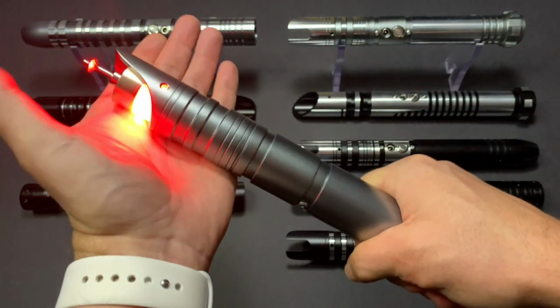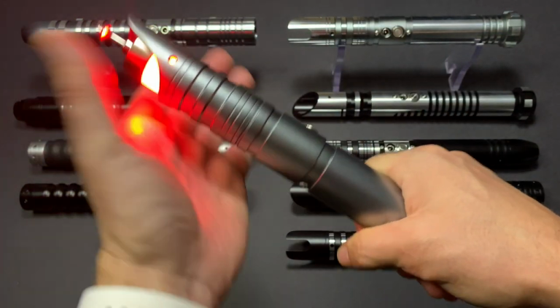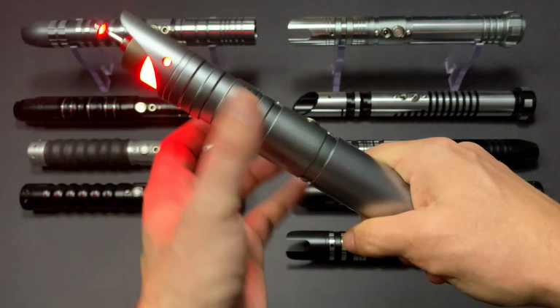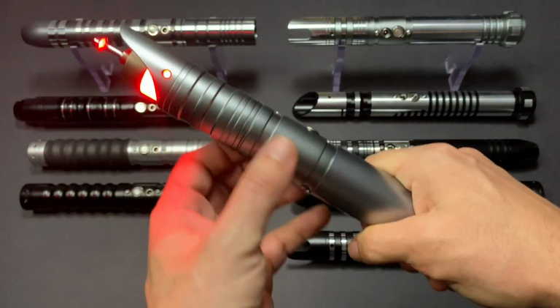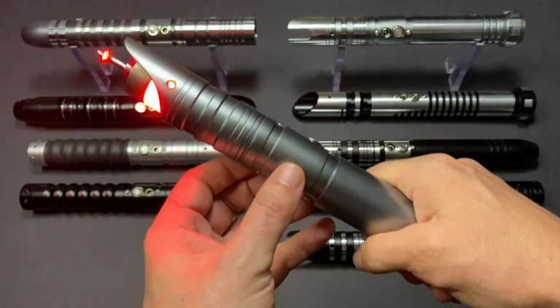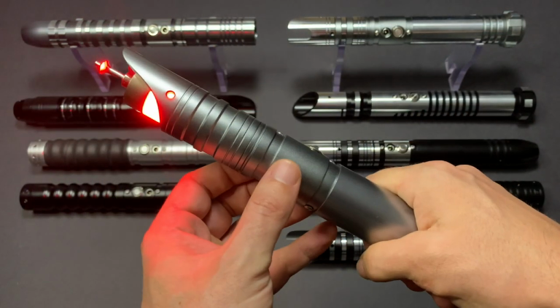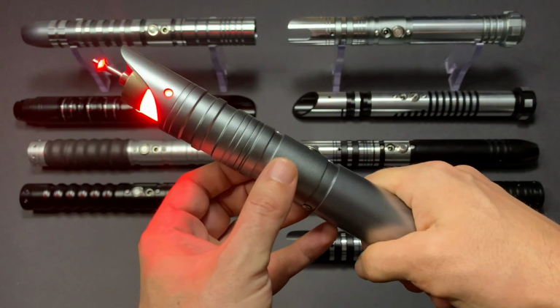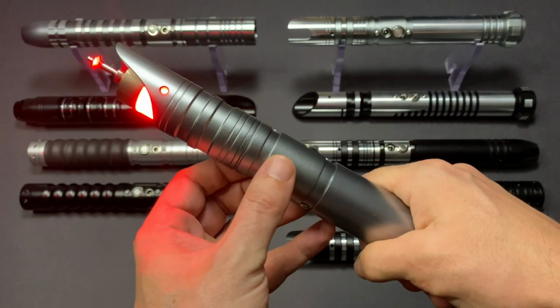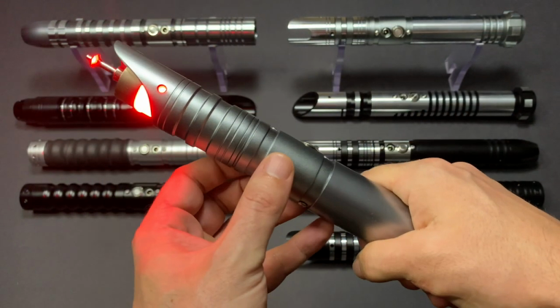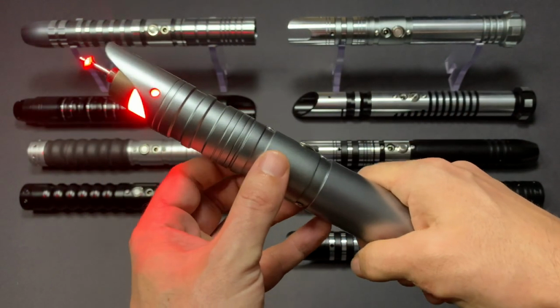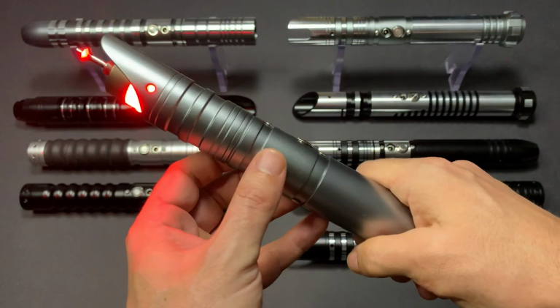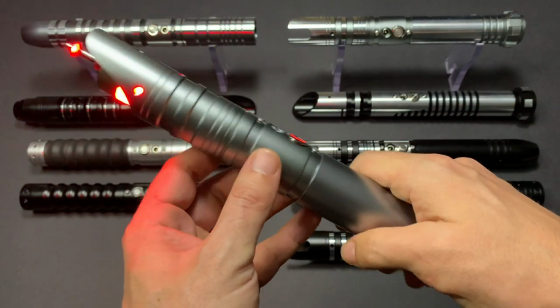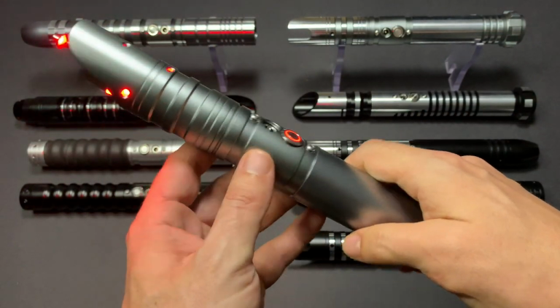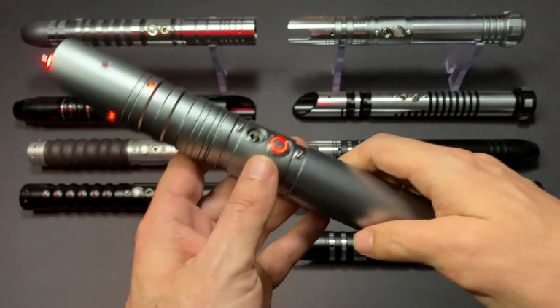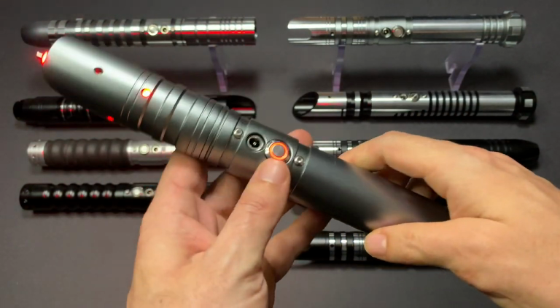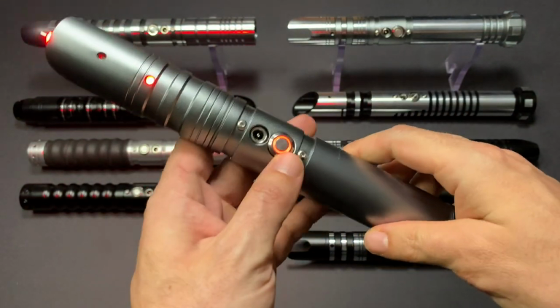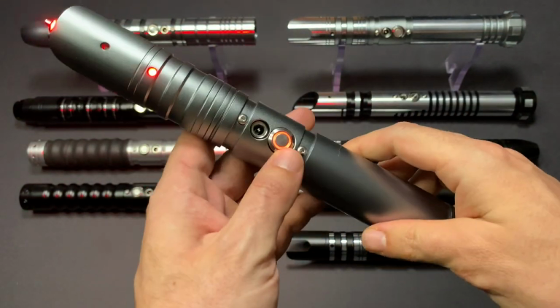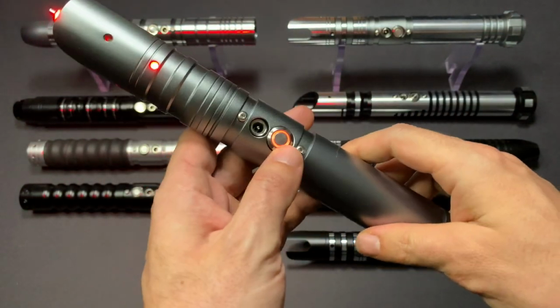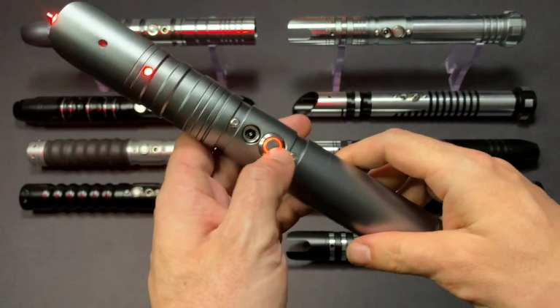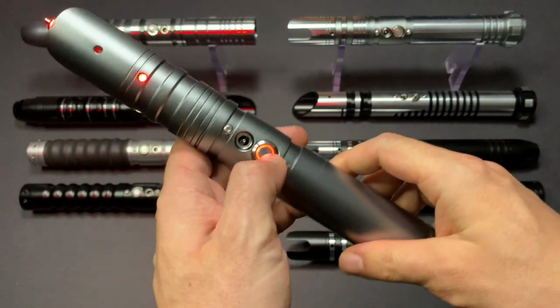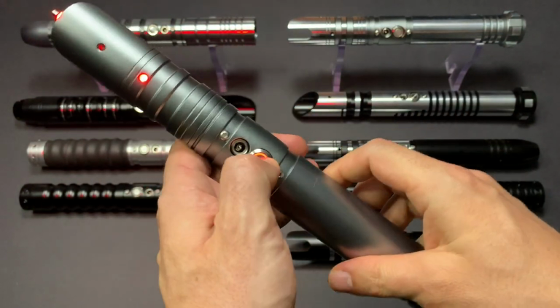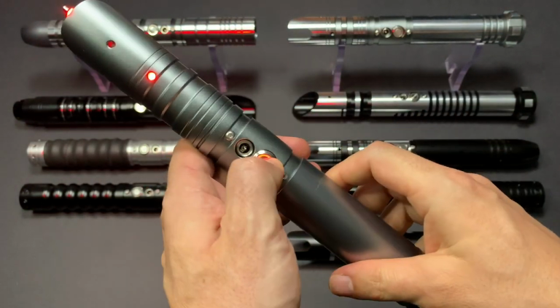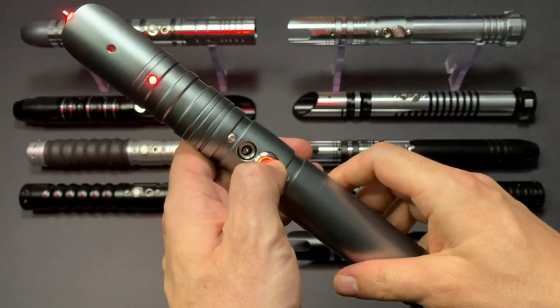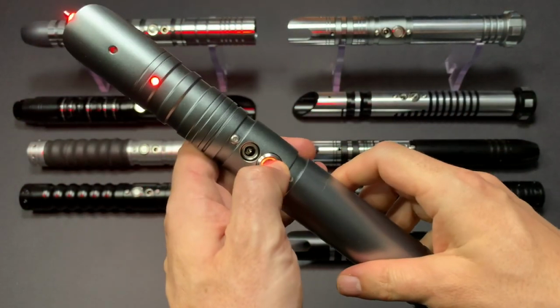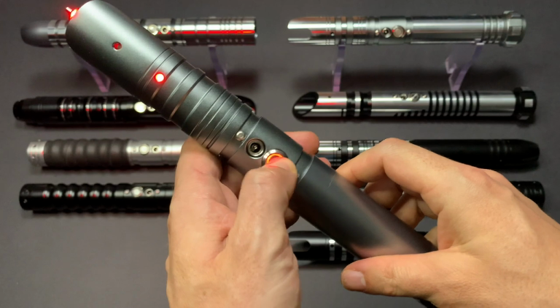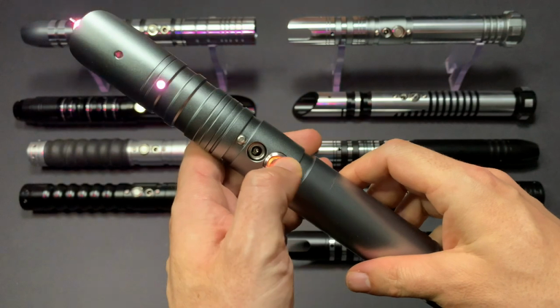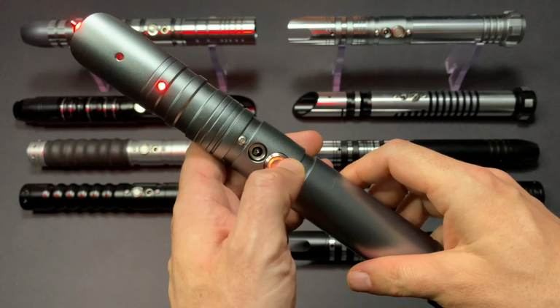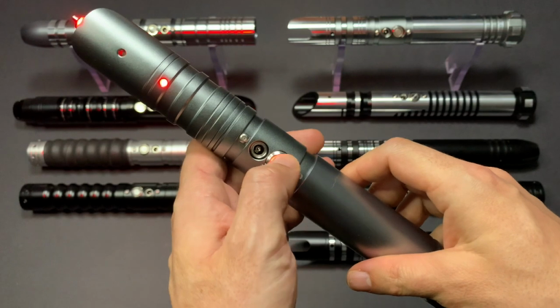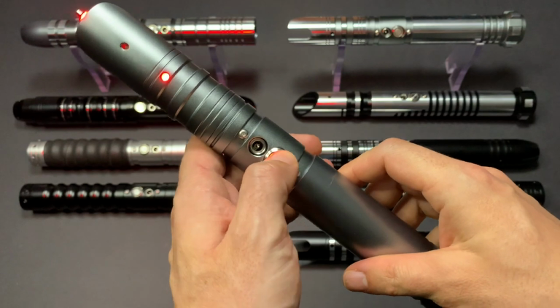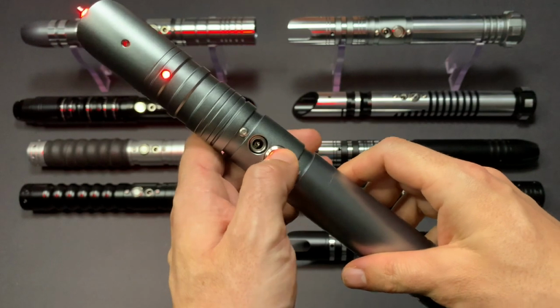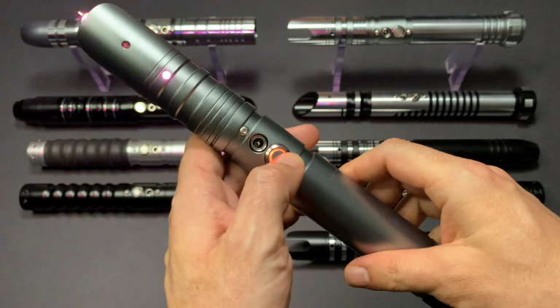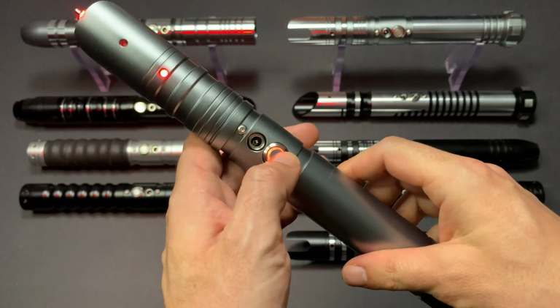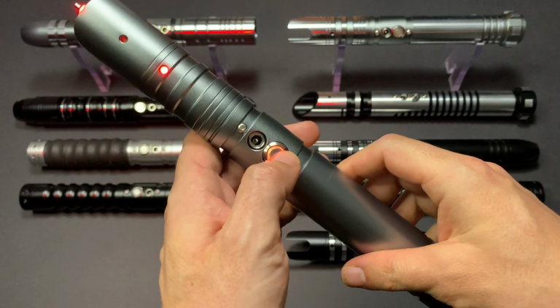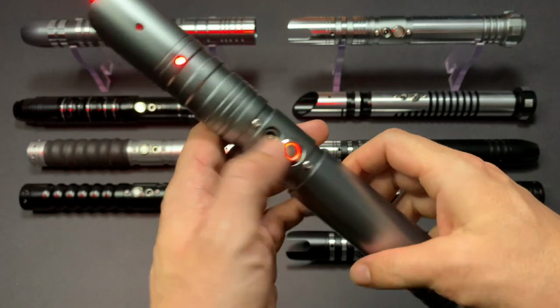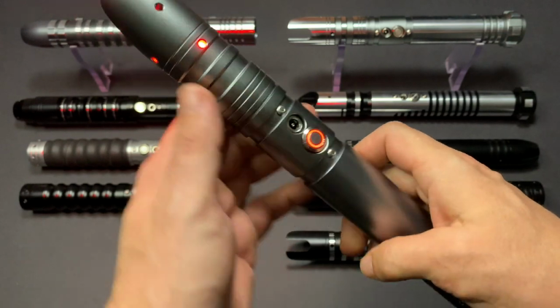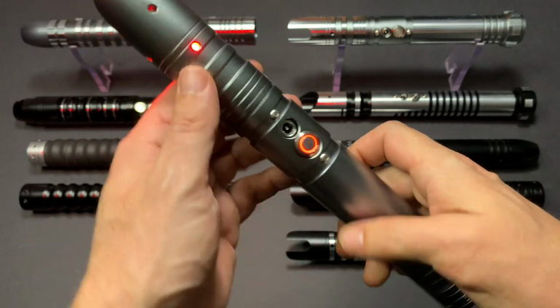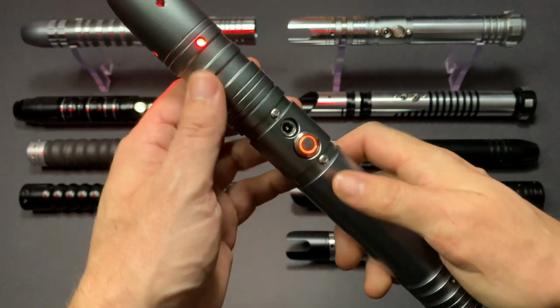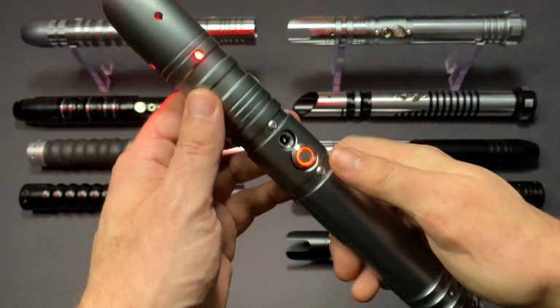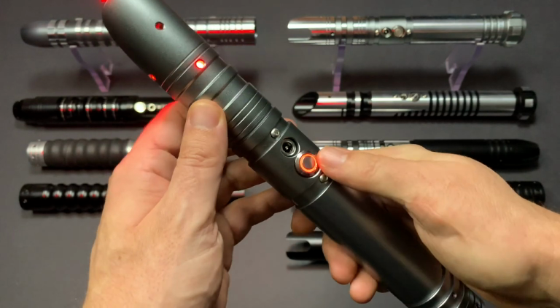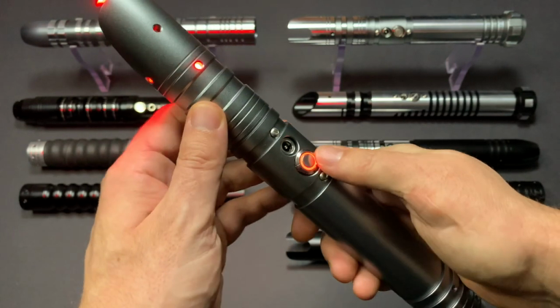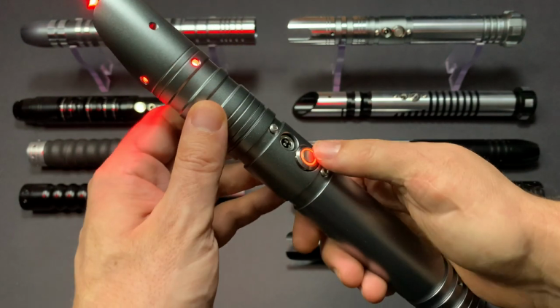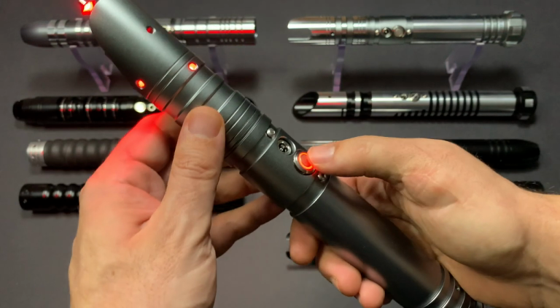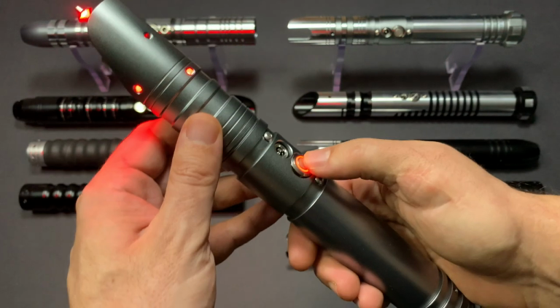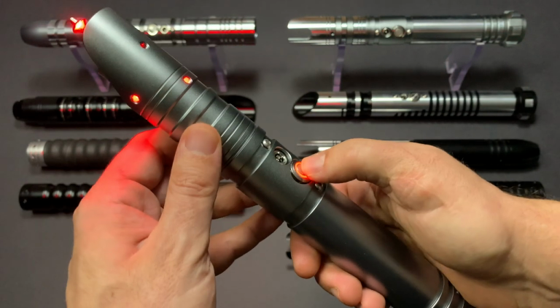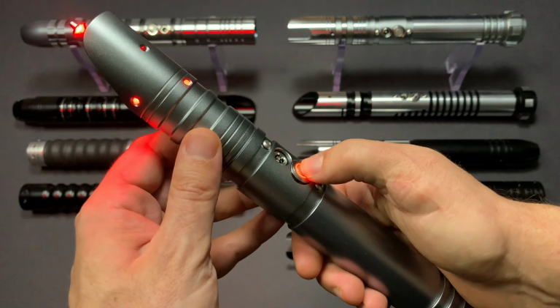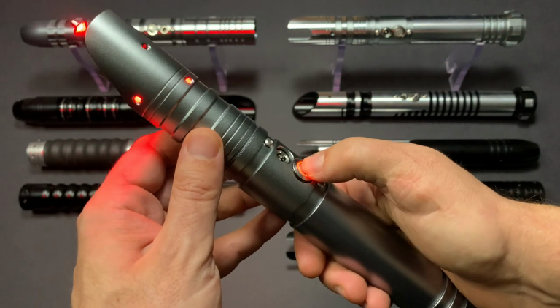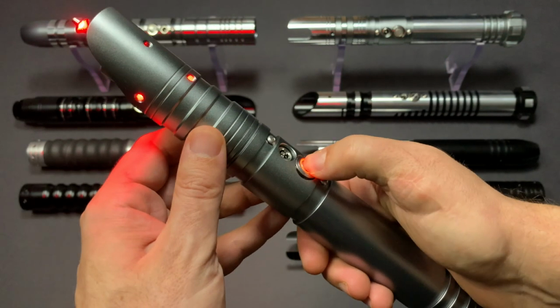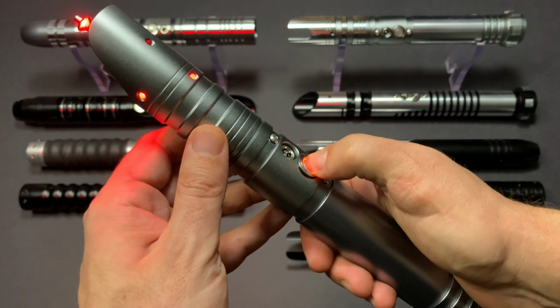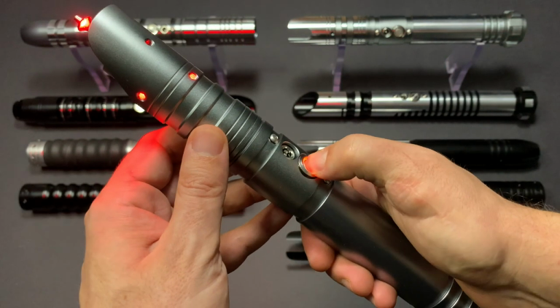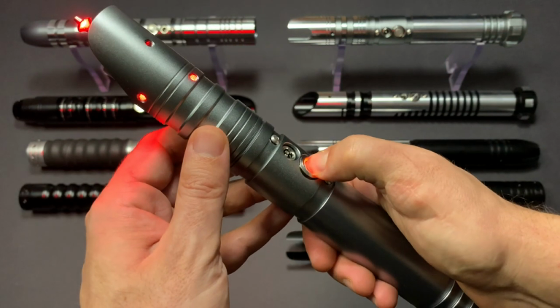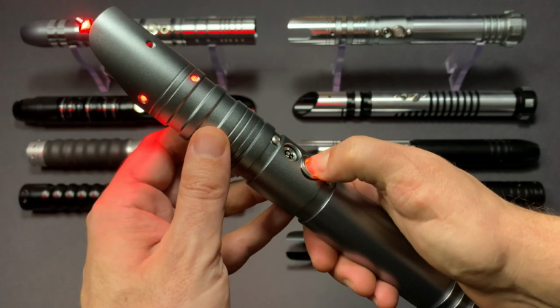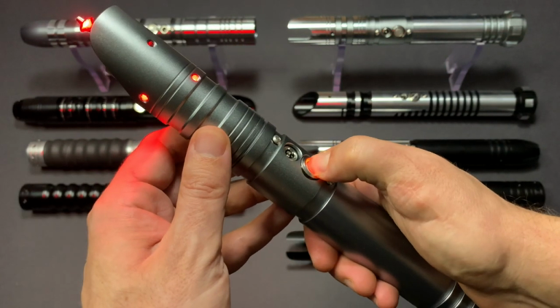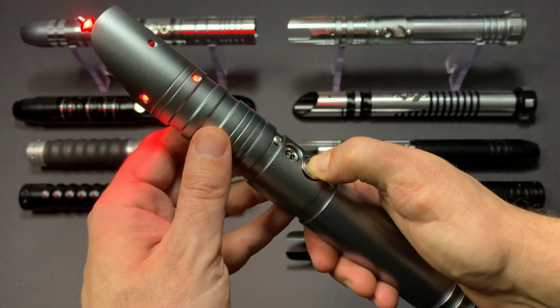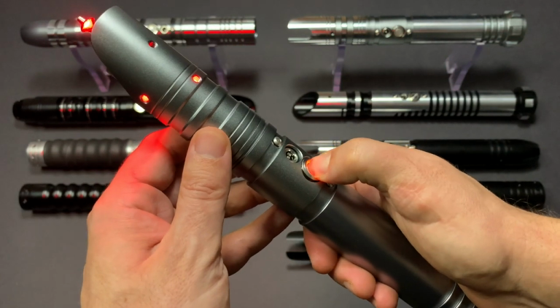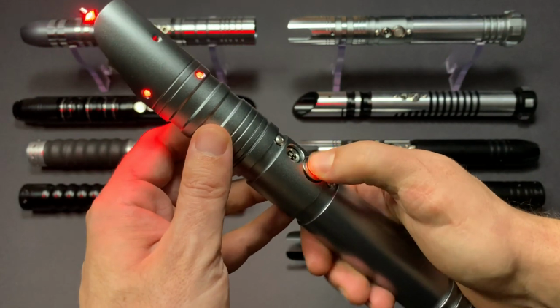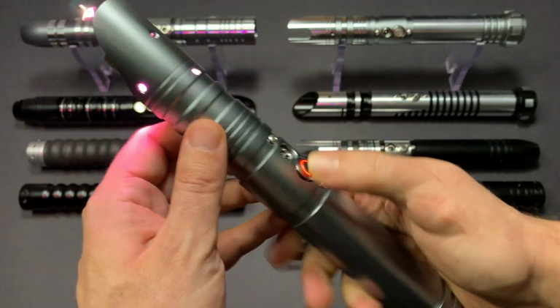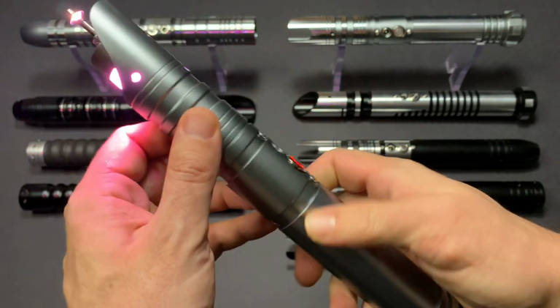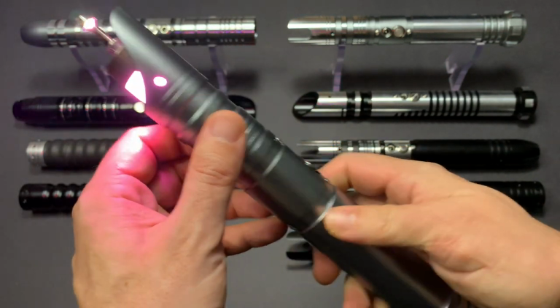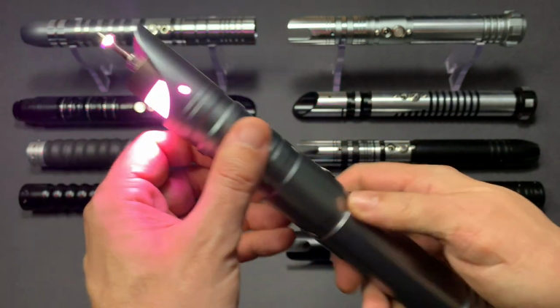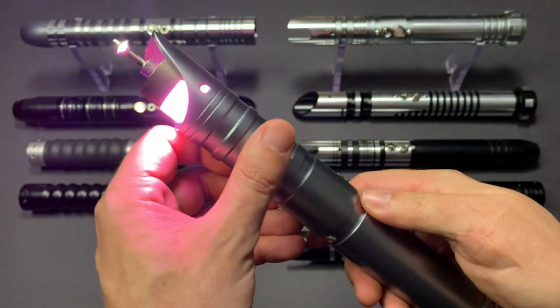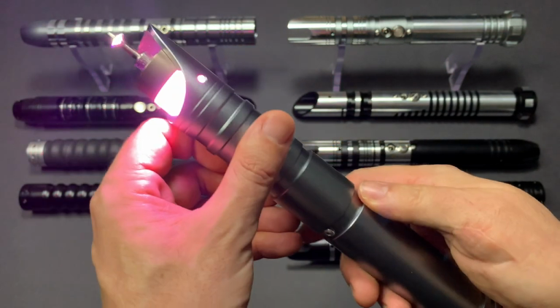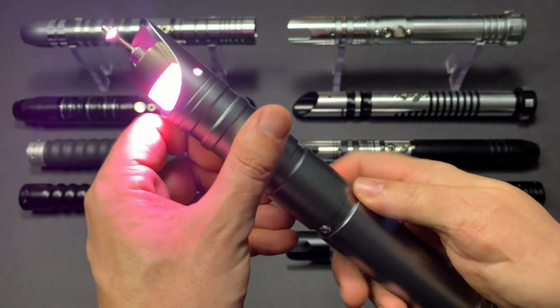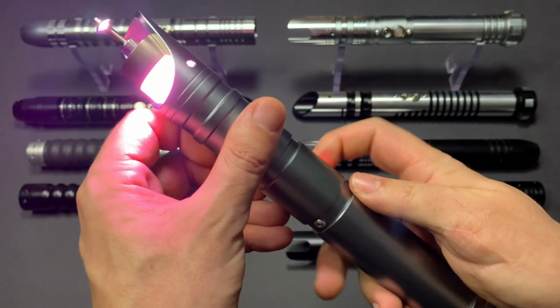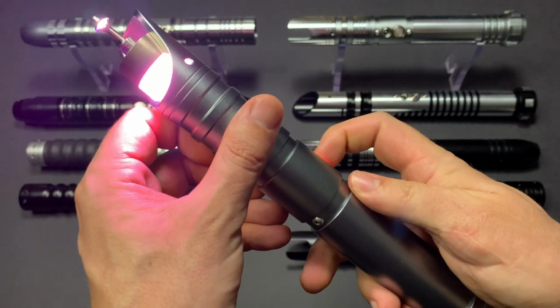It features flash on clash and blast deflect, as well as saber lockup.